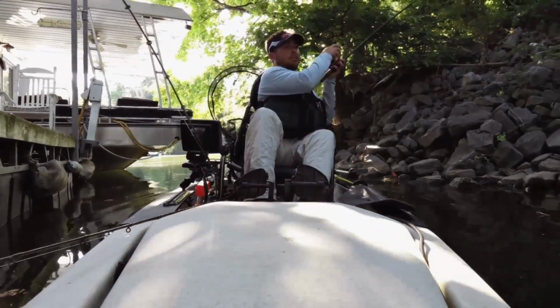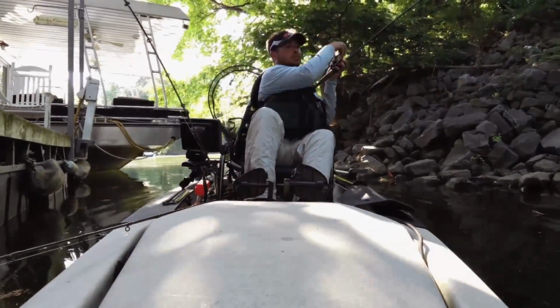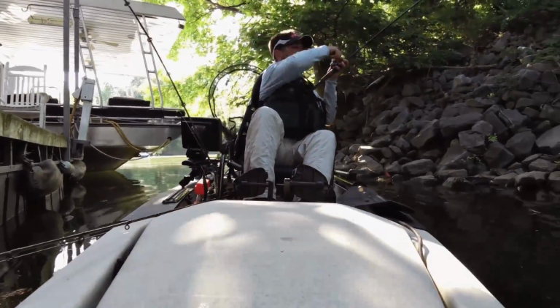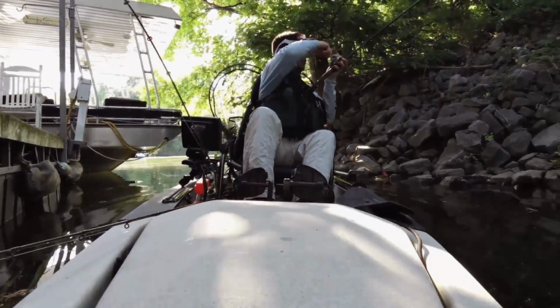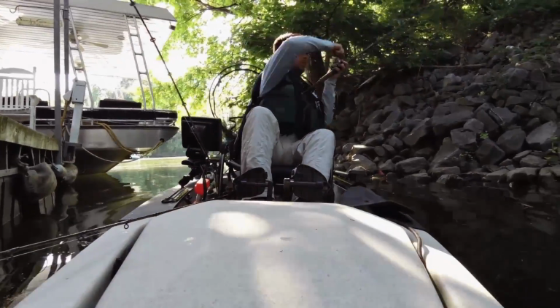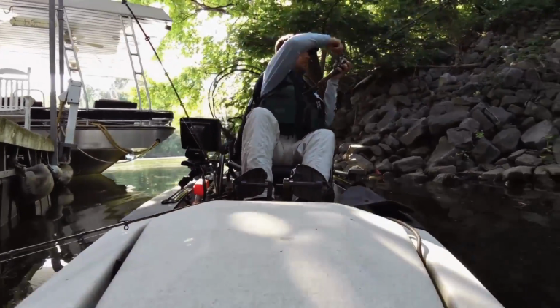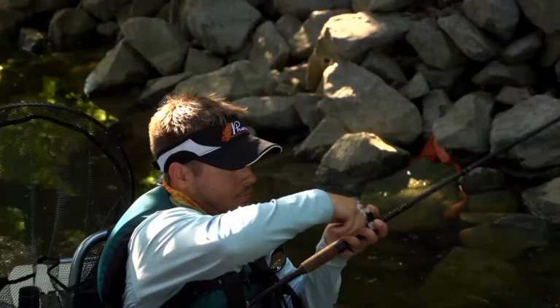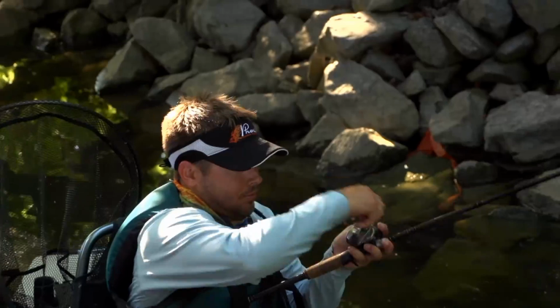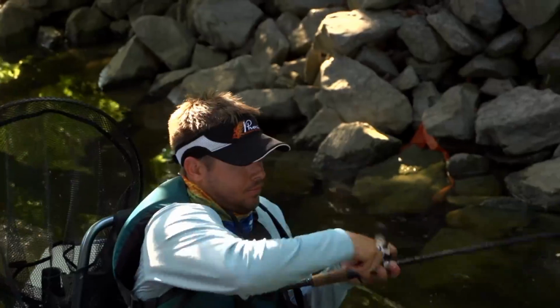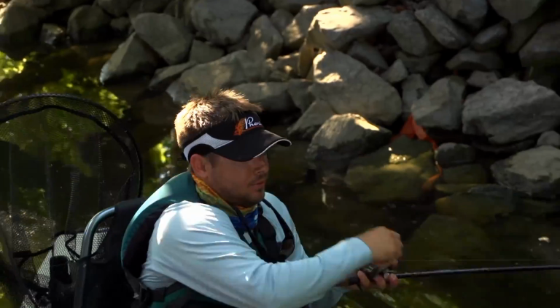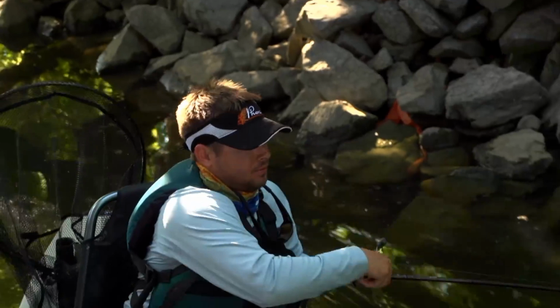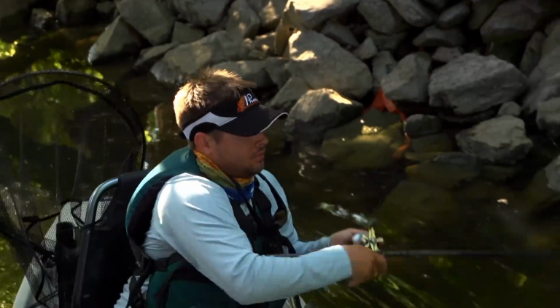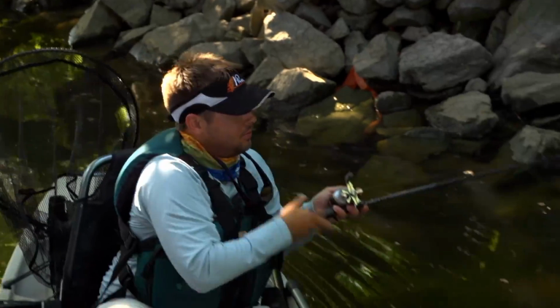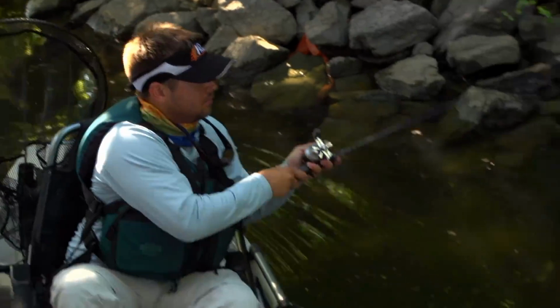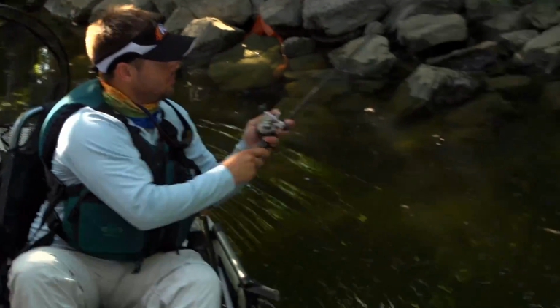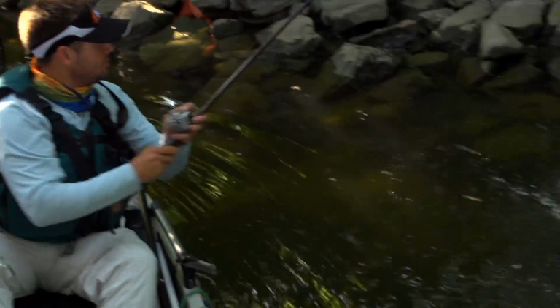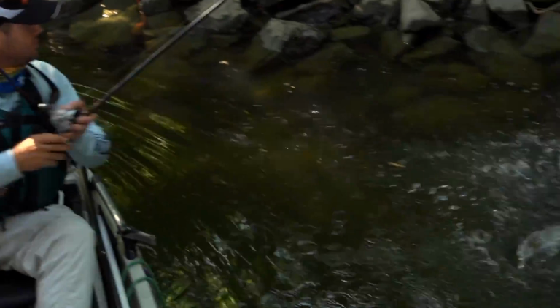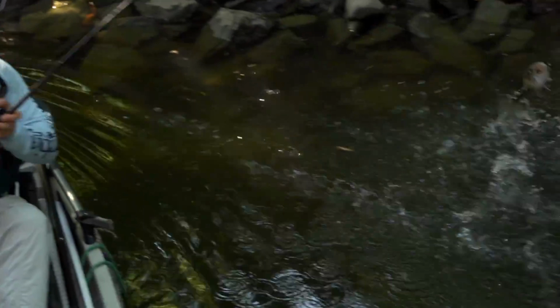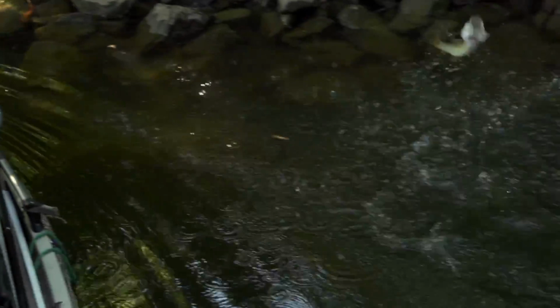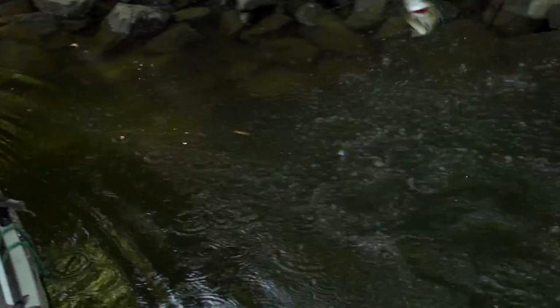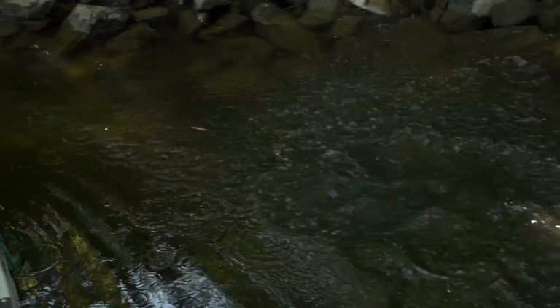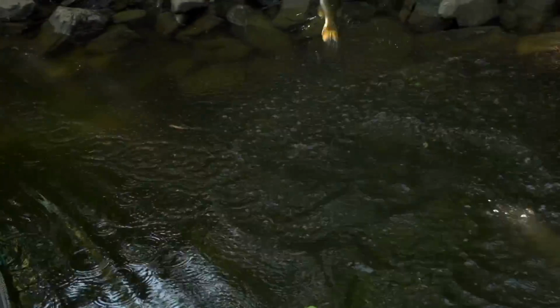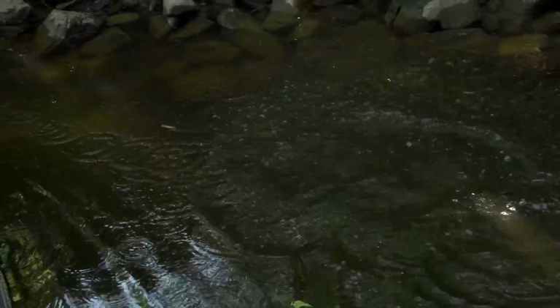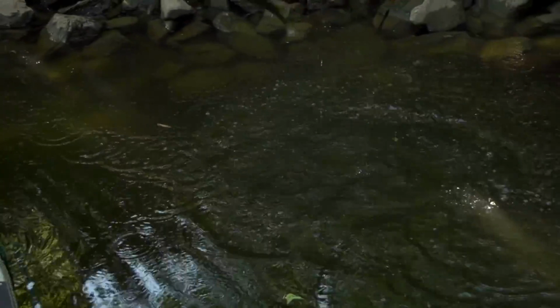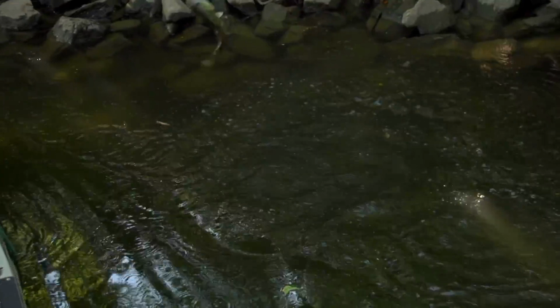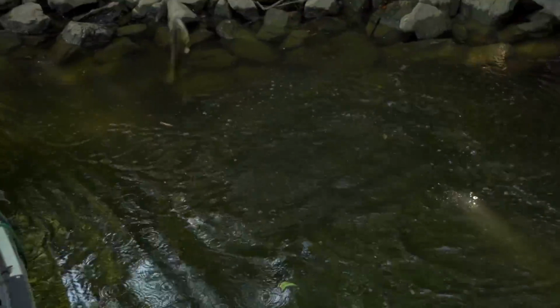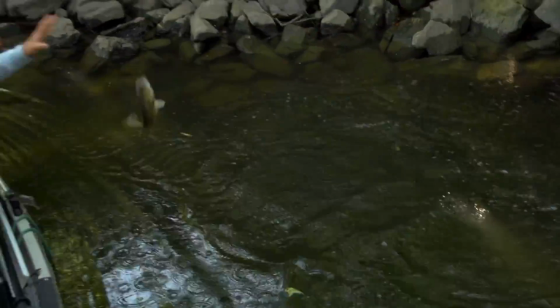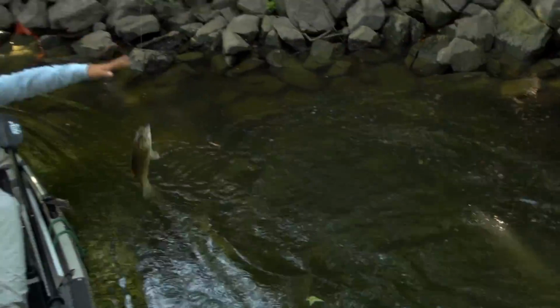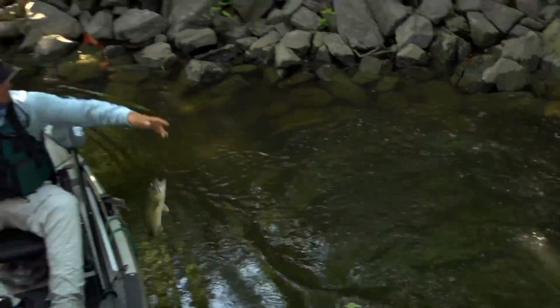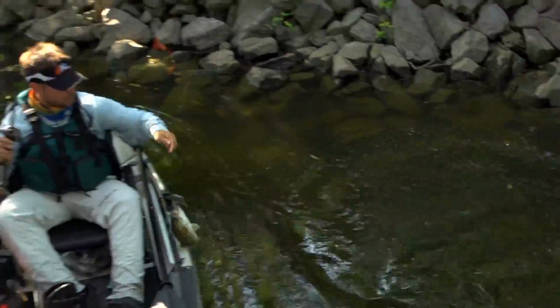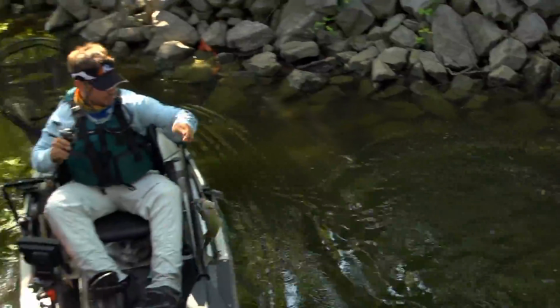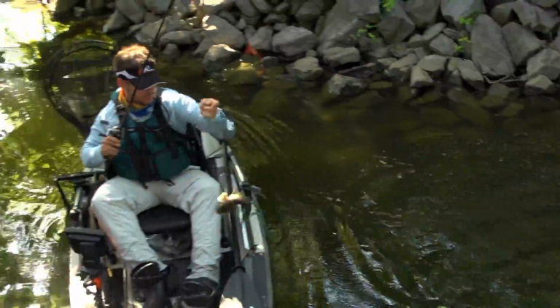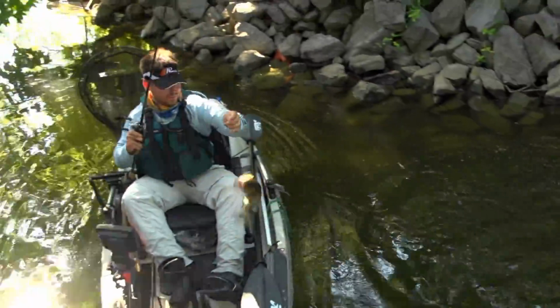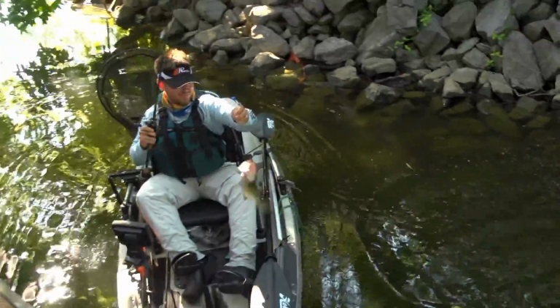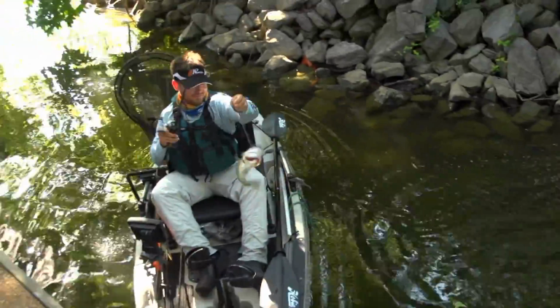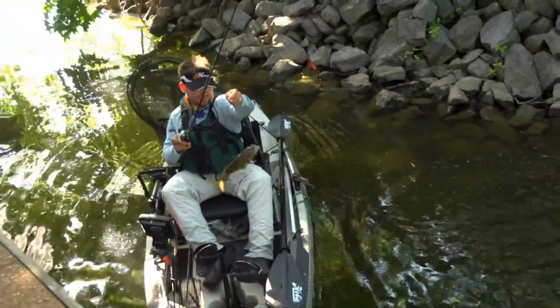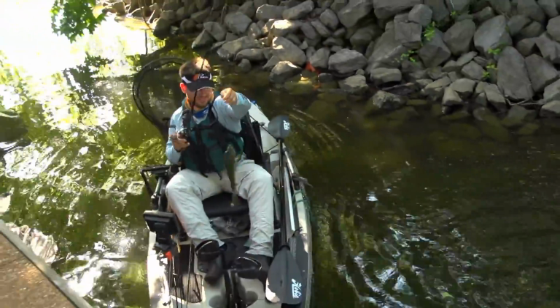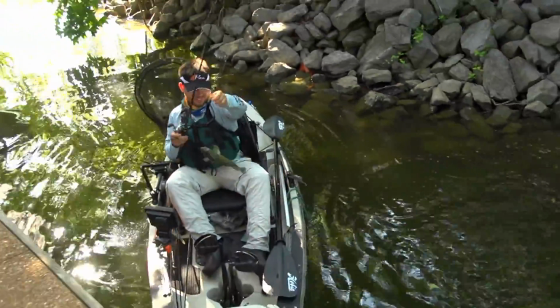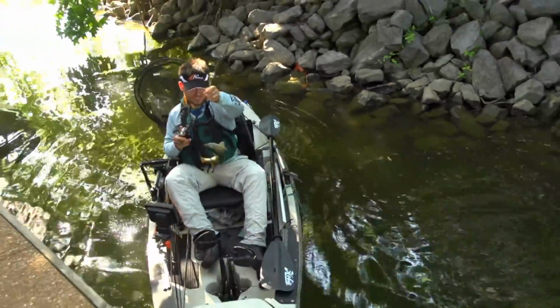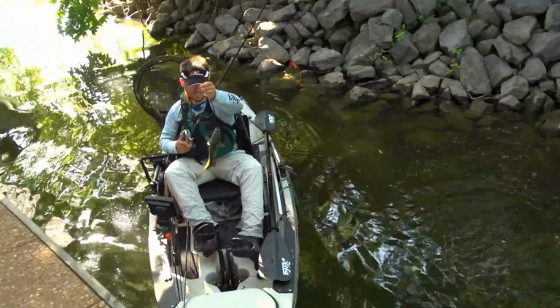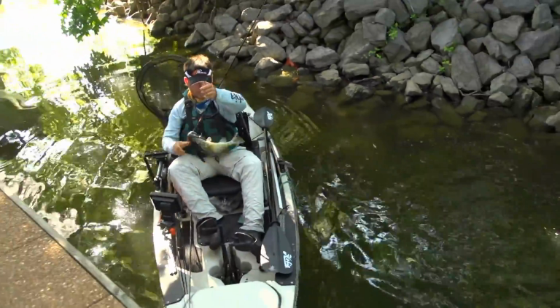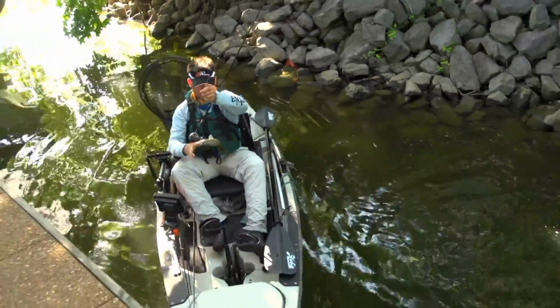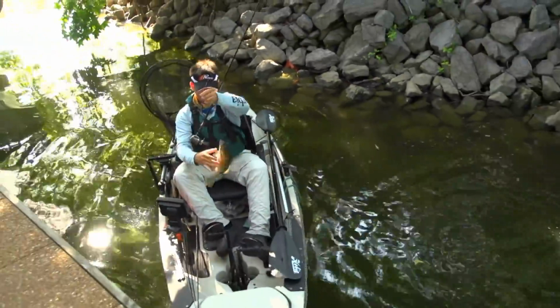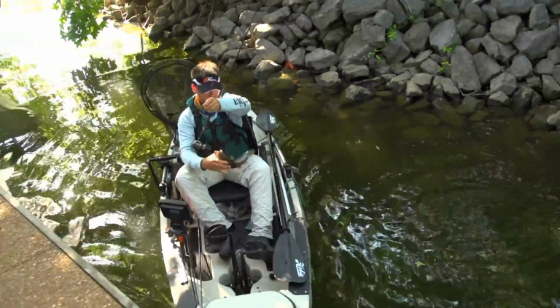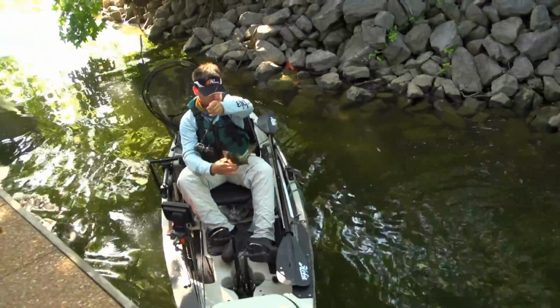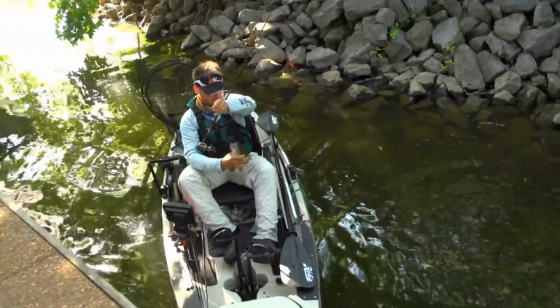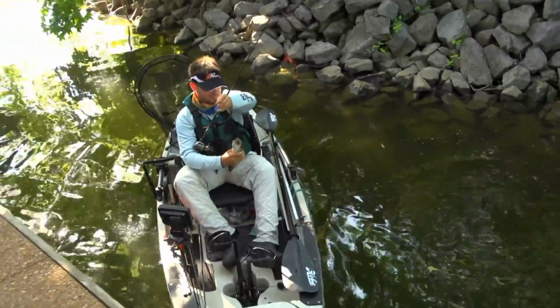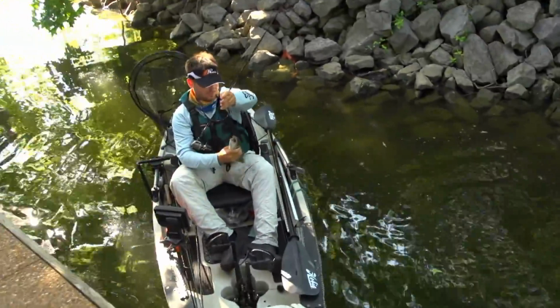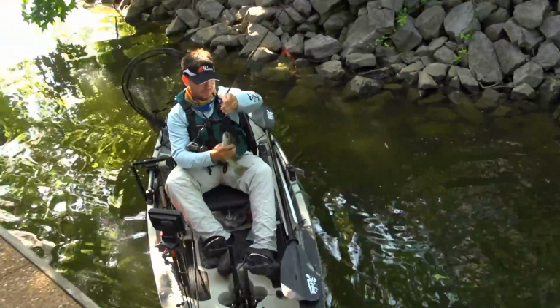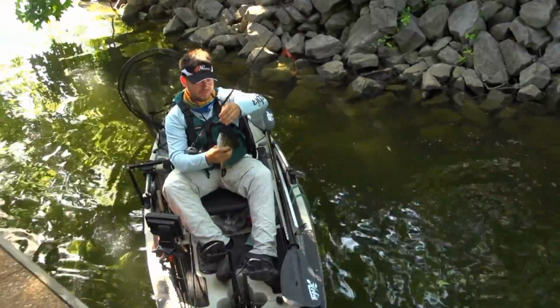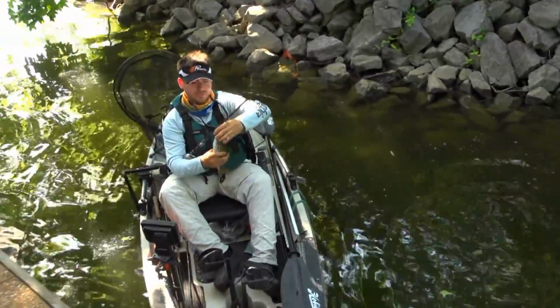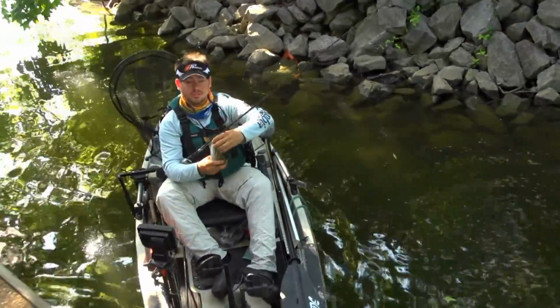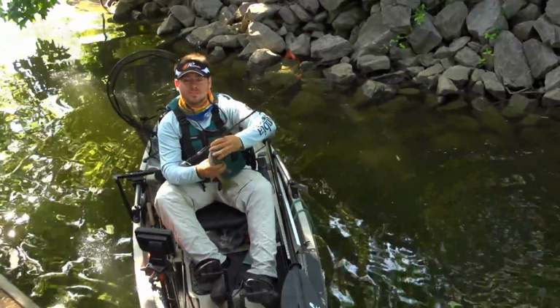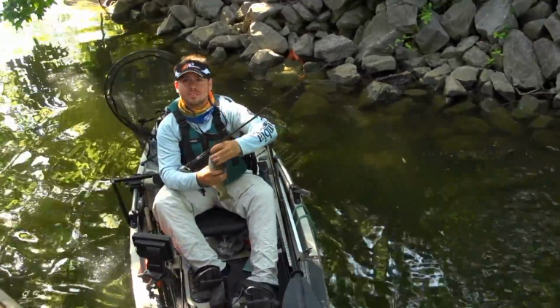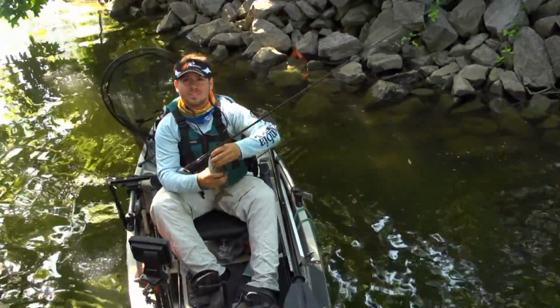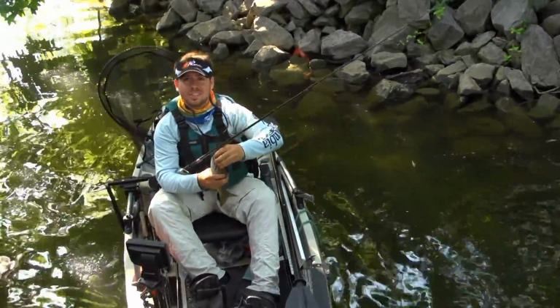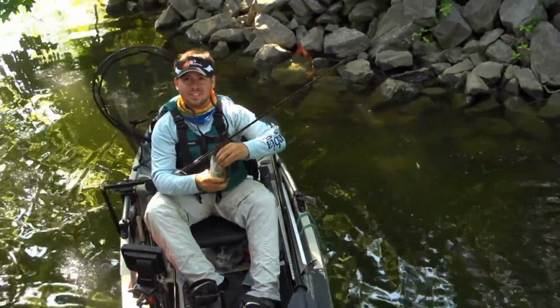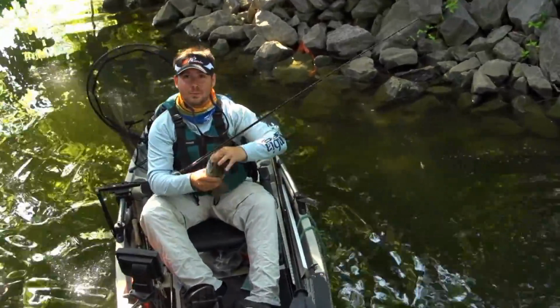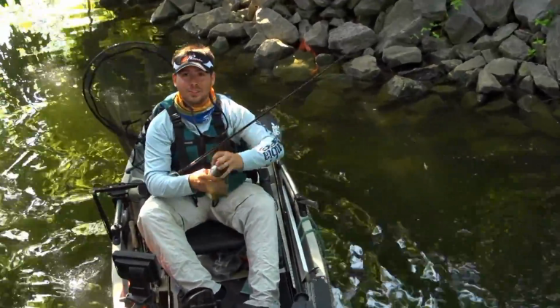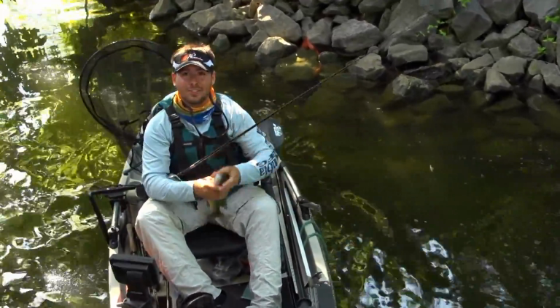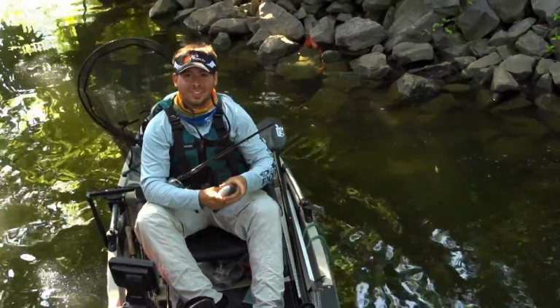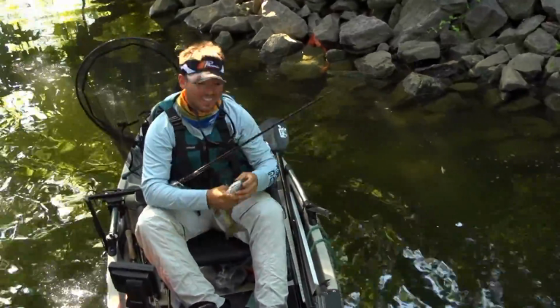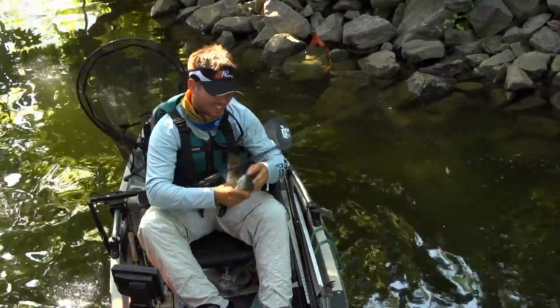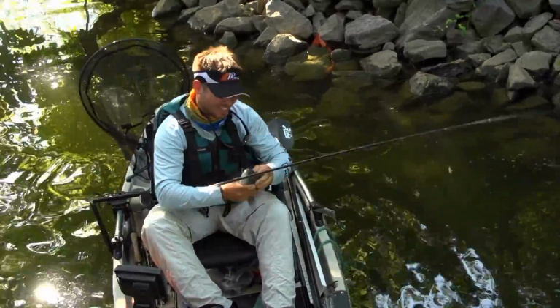There we go. Smallmouth. Yes, sir. That's how we do it right there.